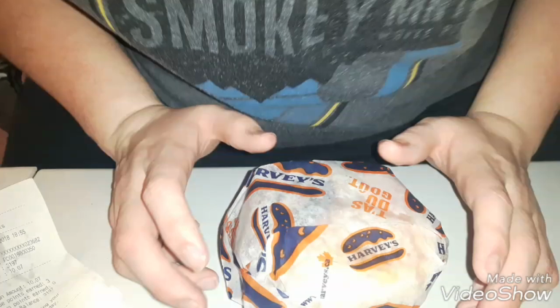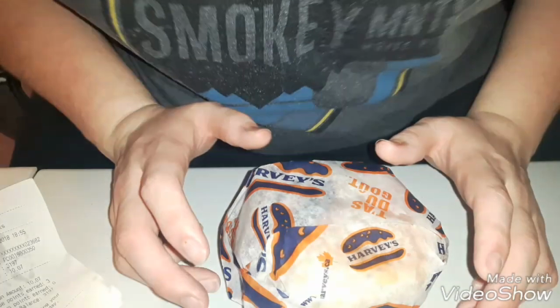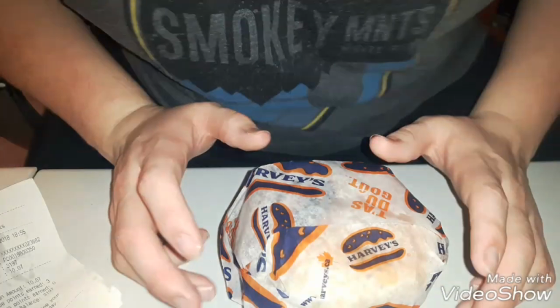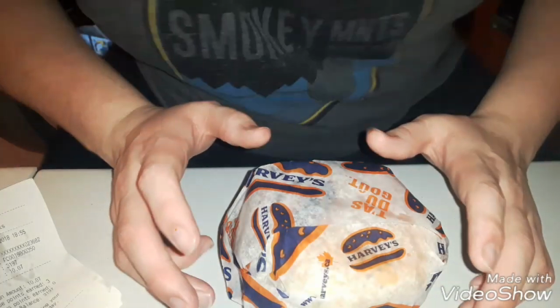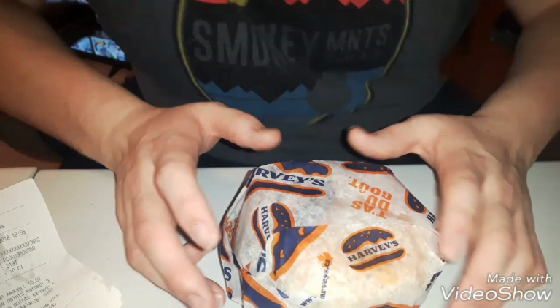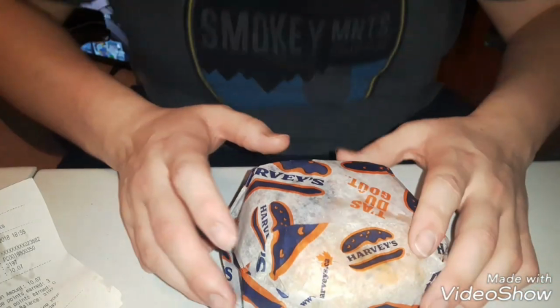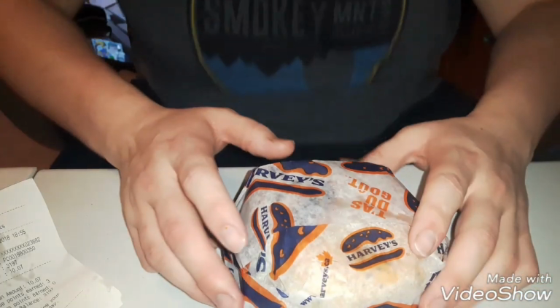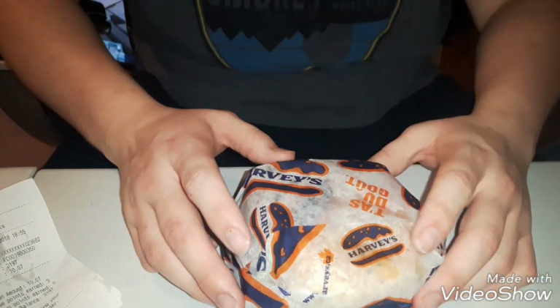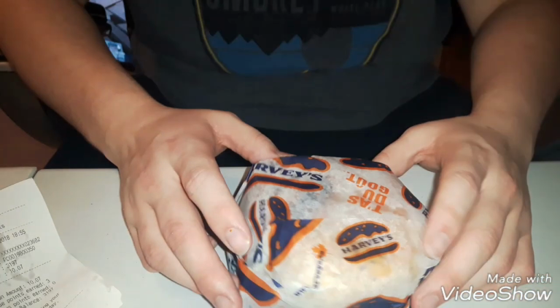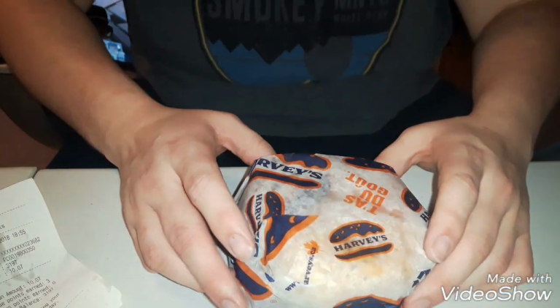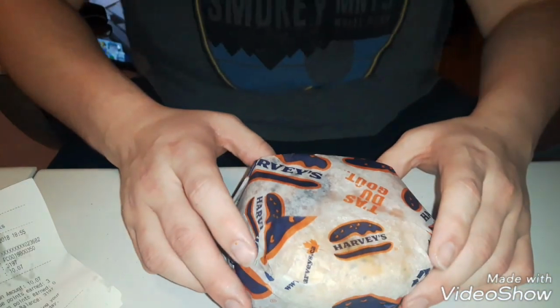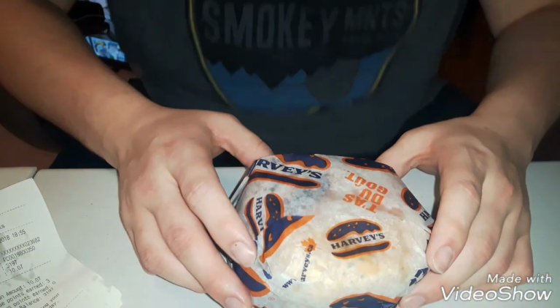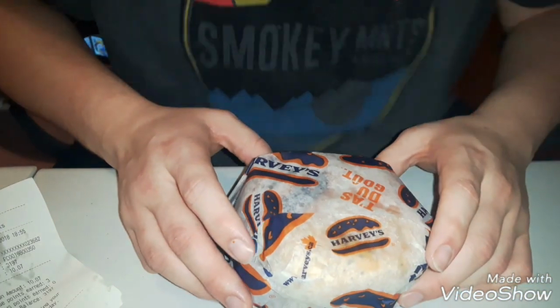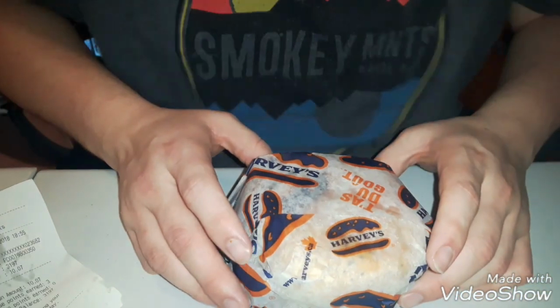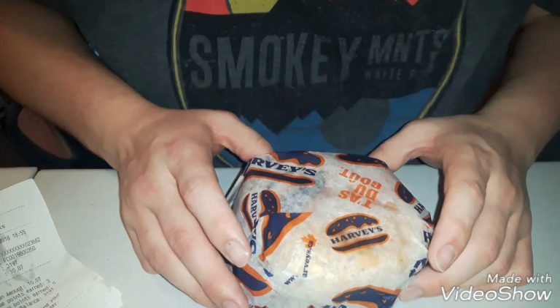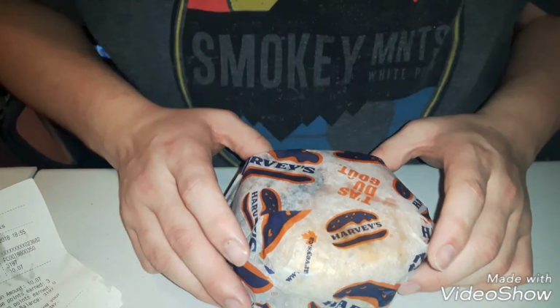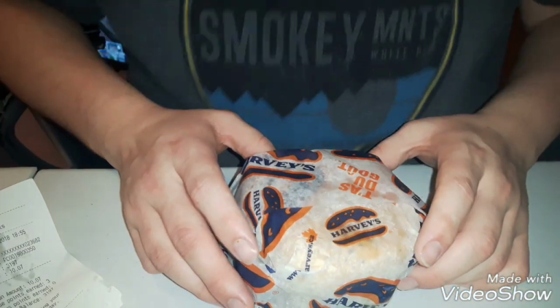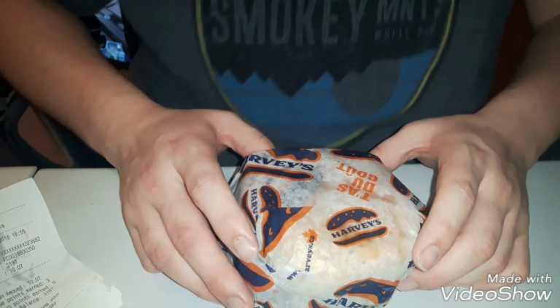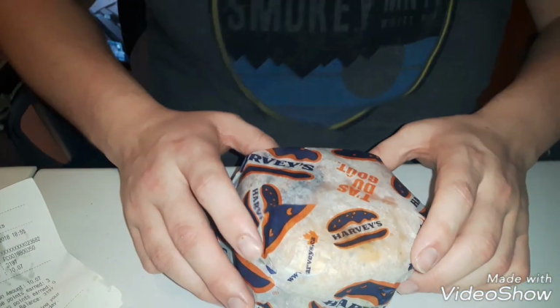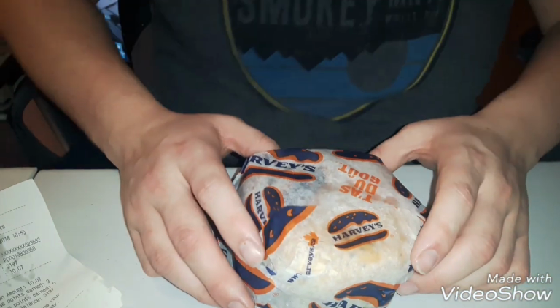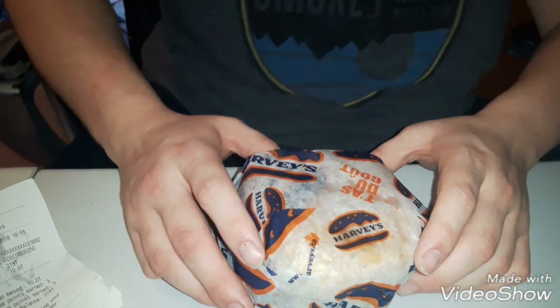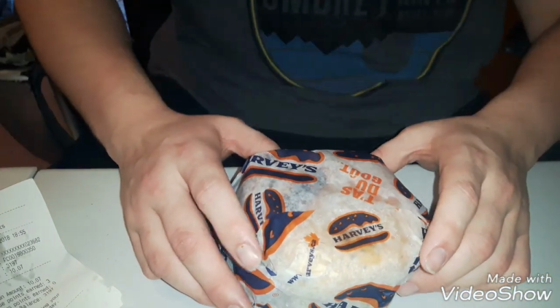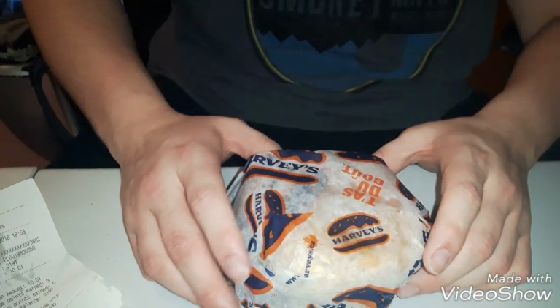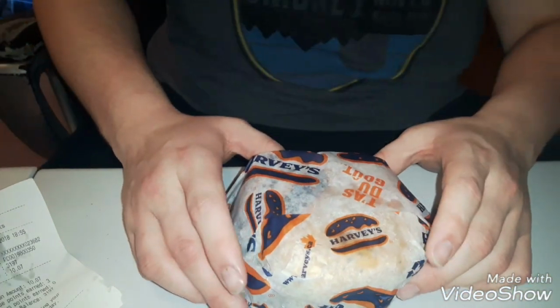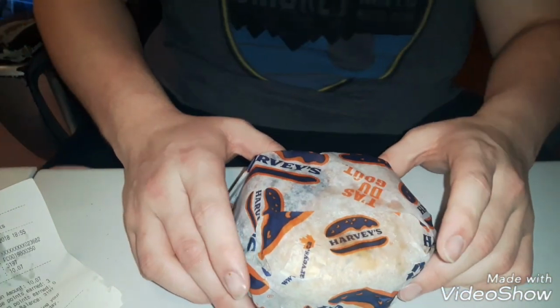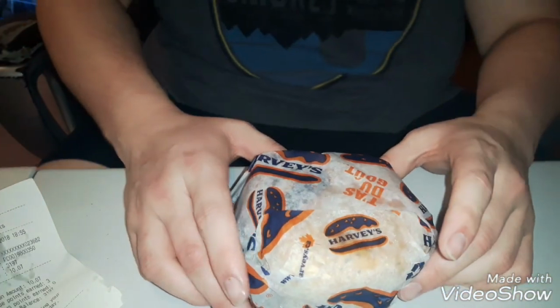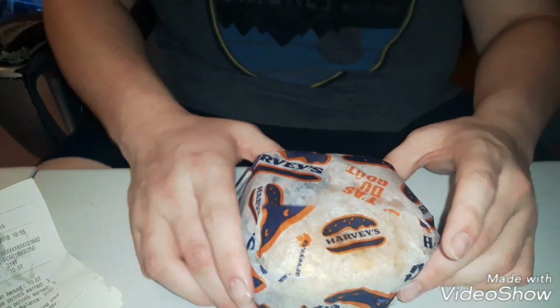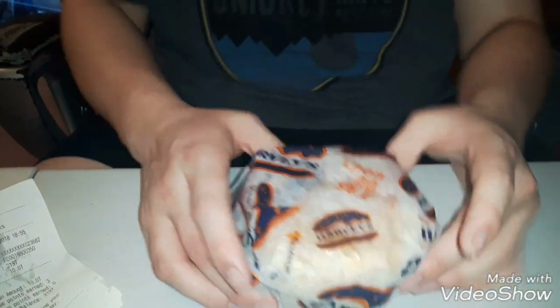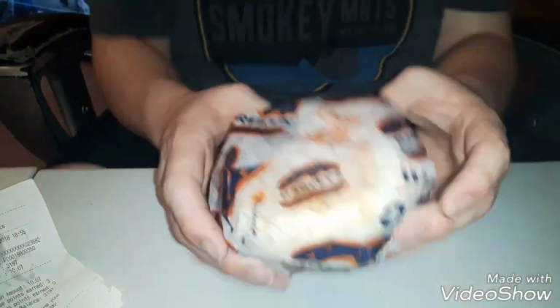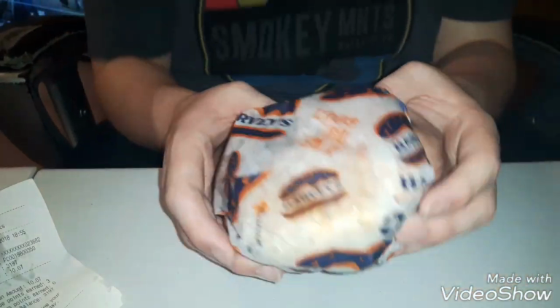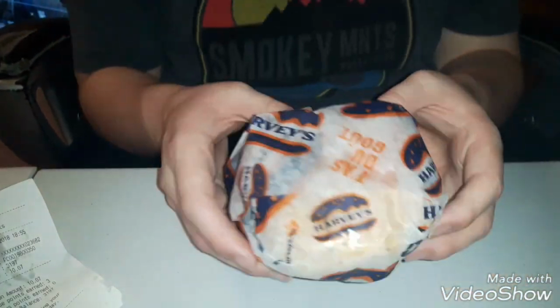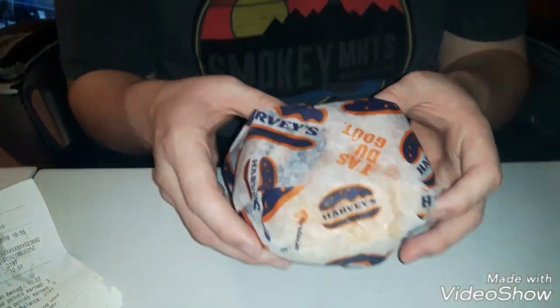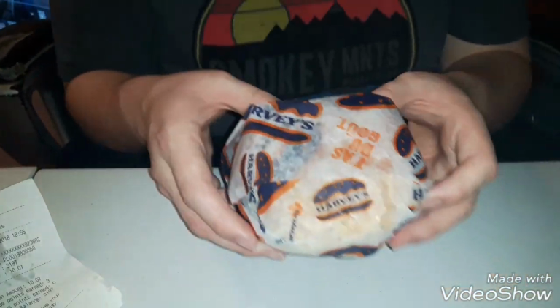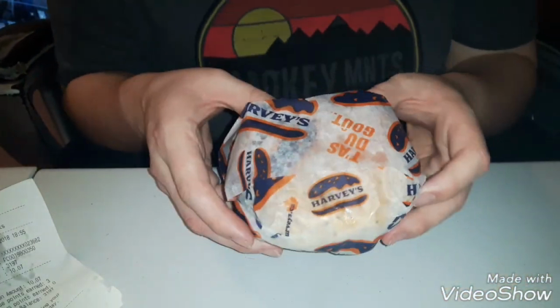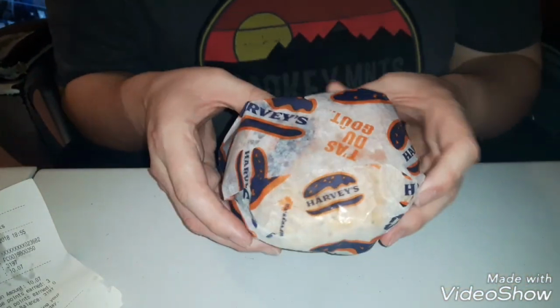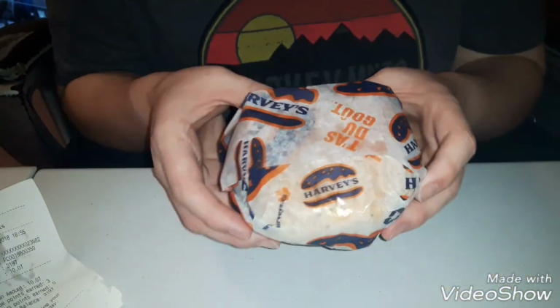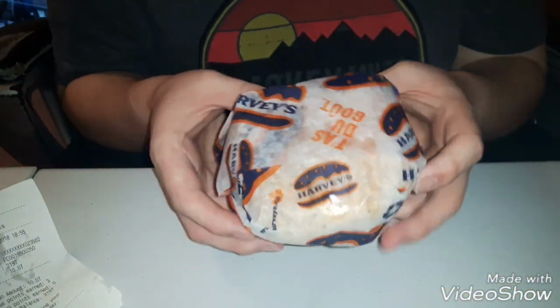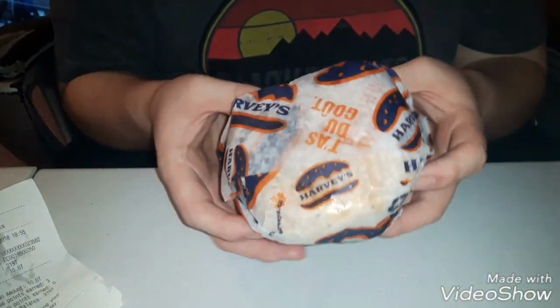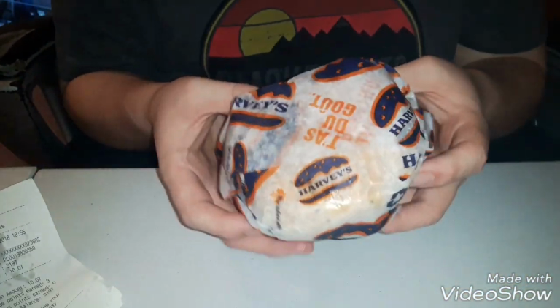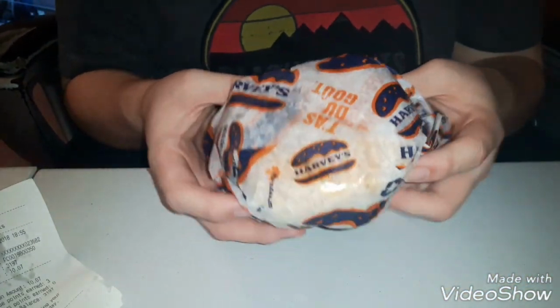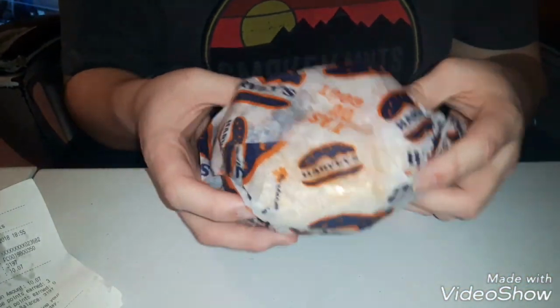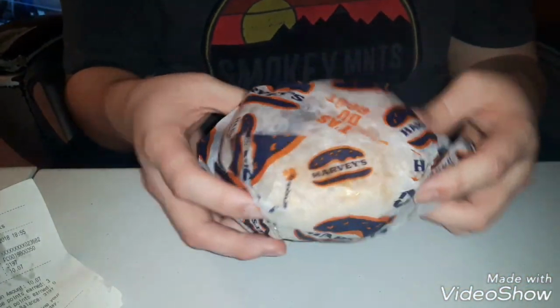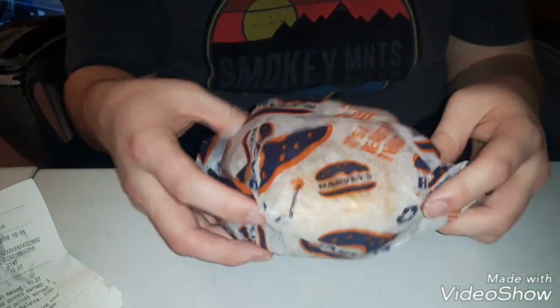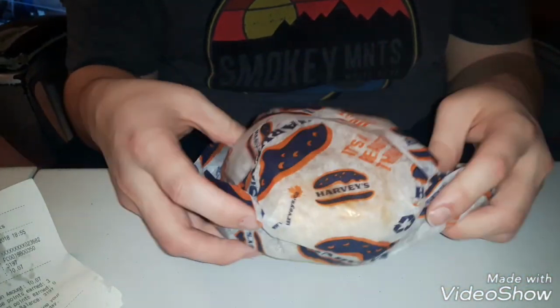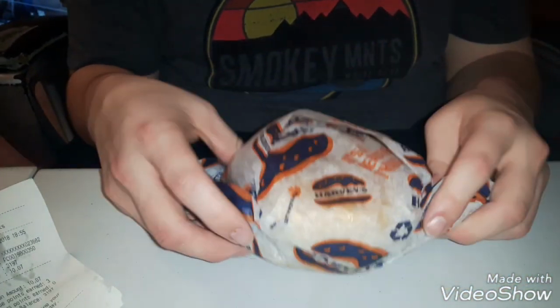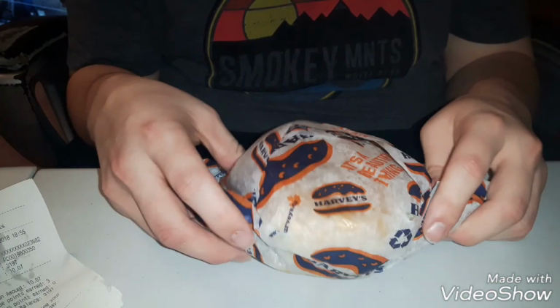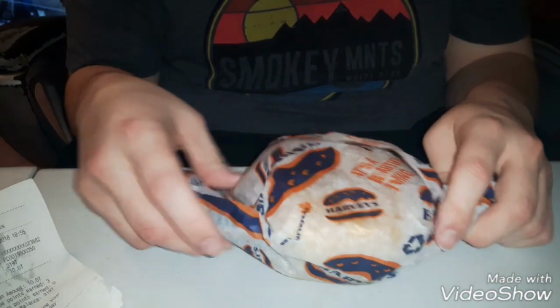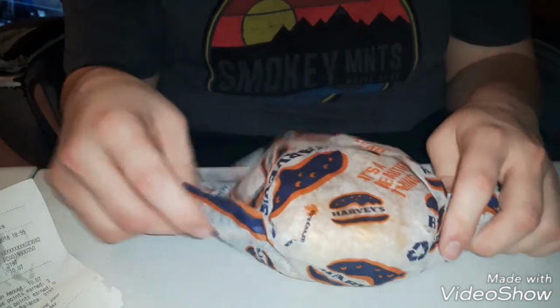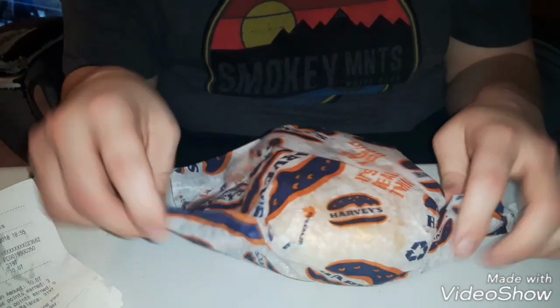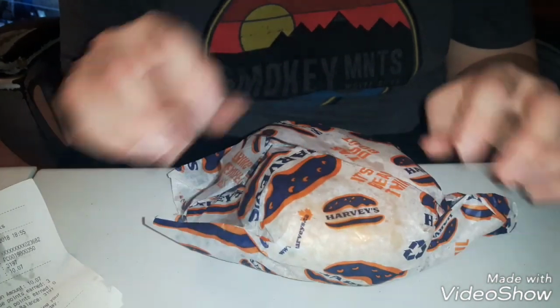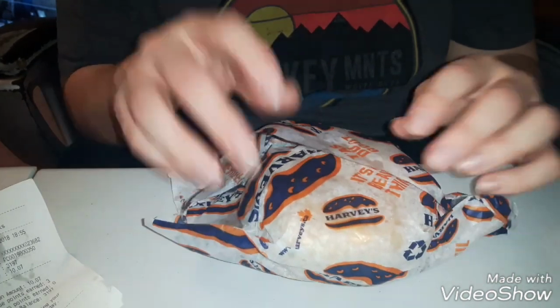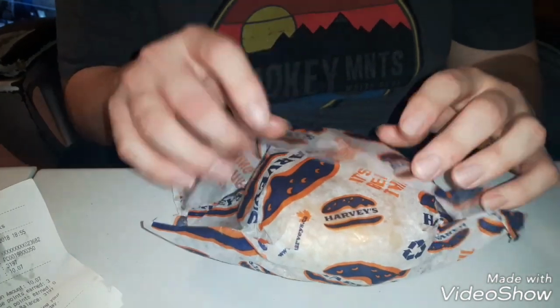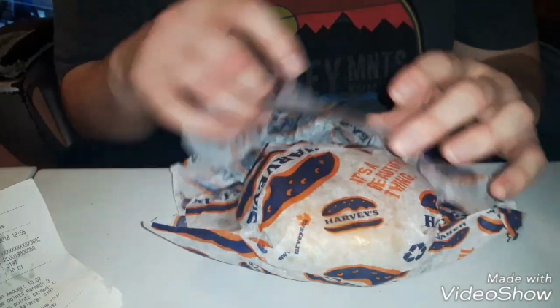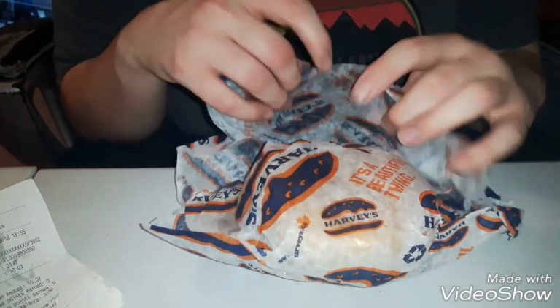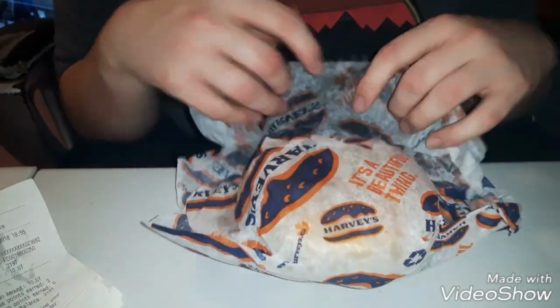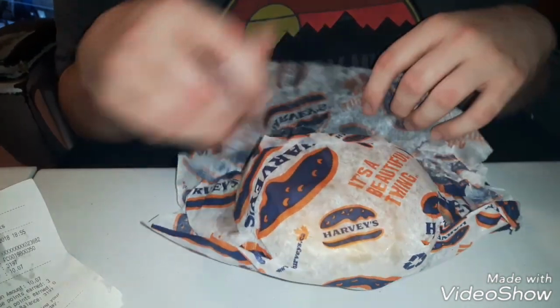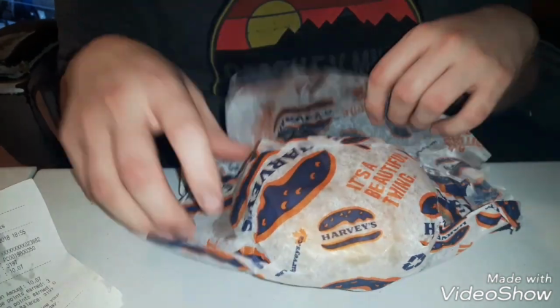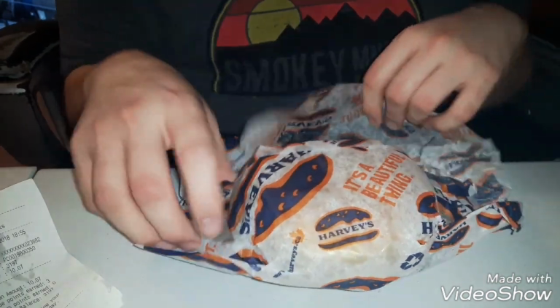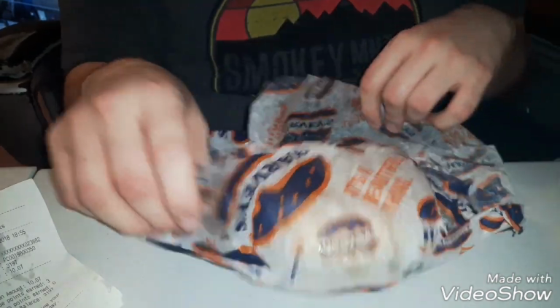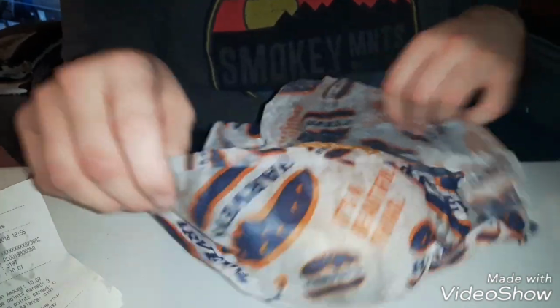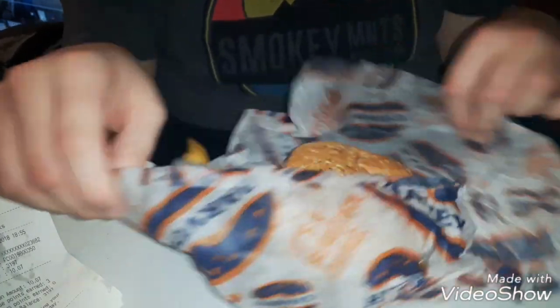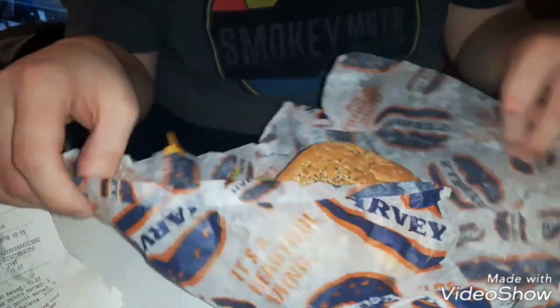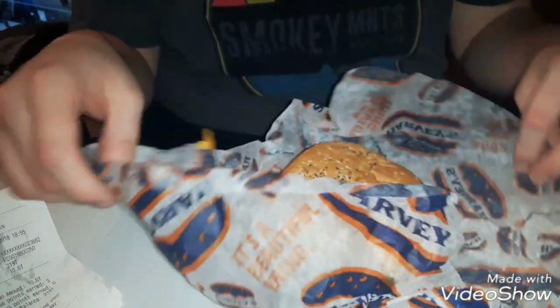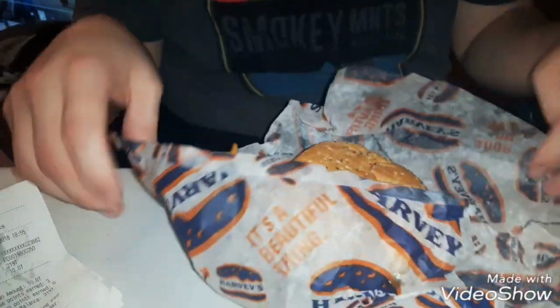Hey guys, Demon here, and today we have something to review. A food product.